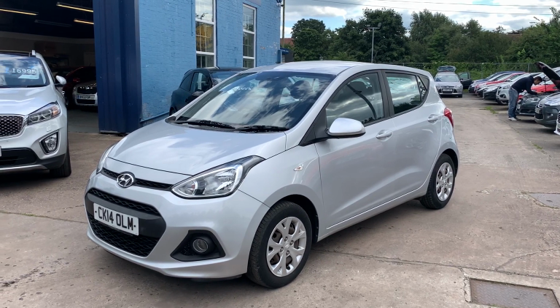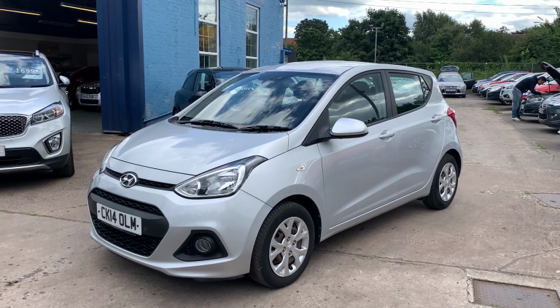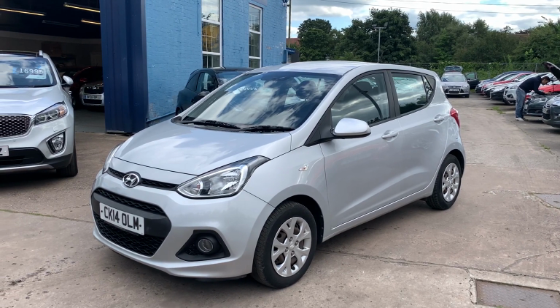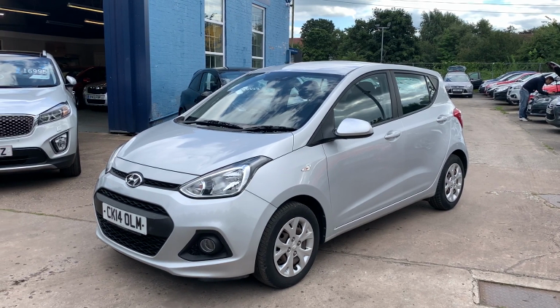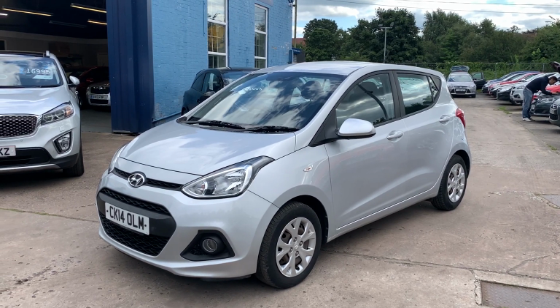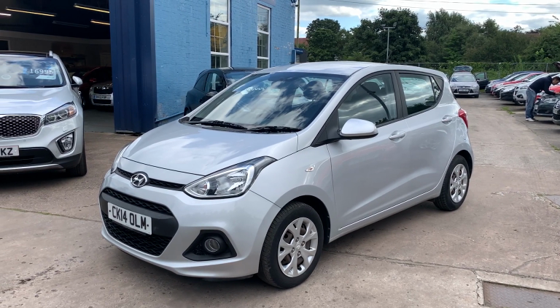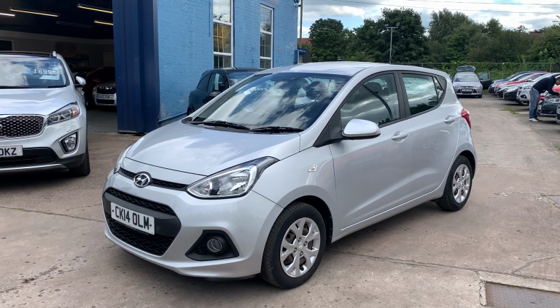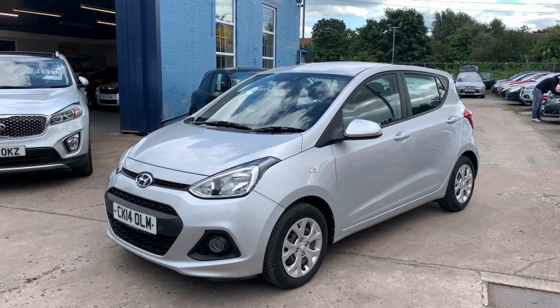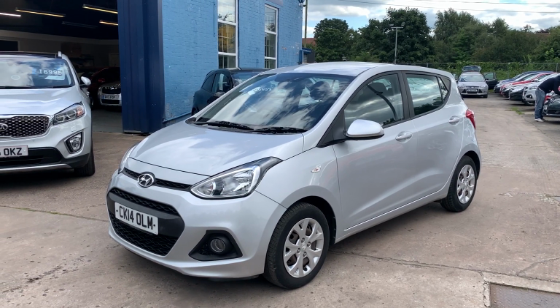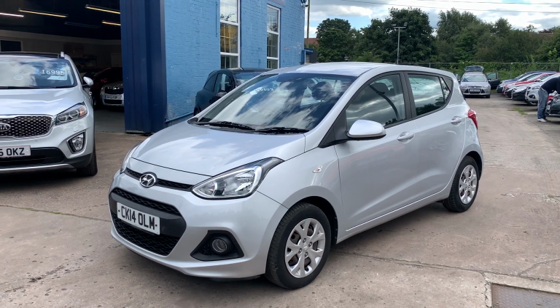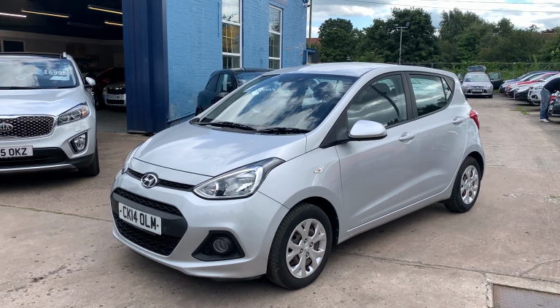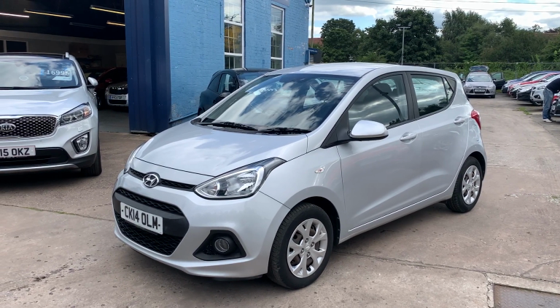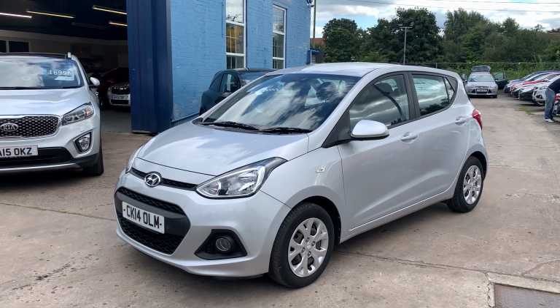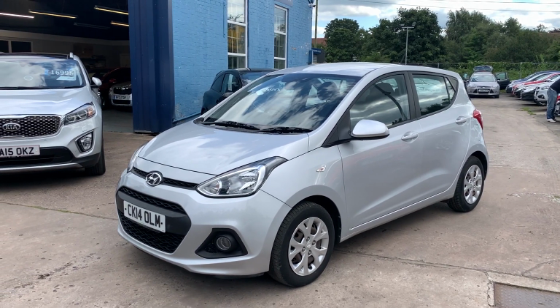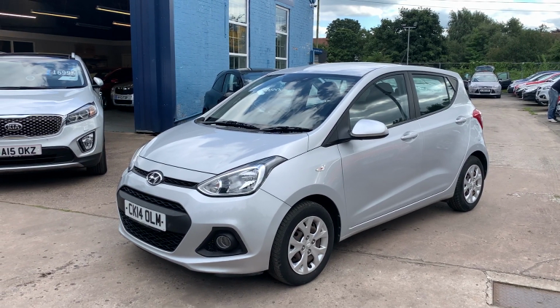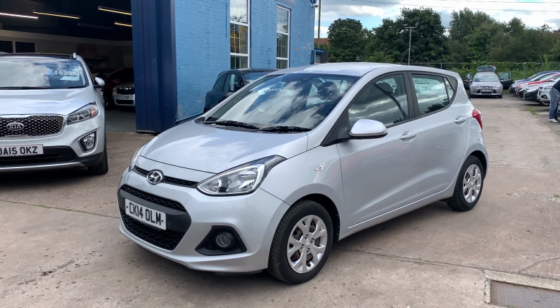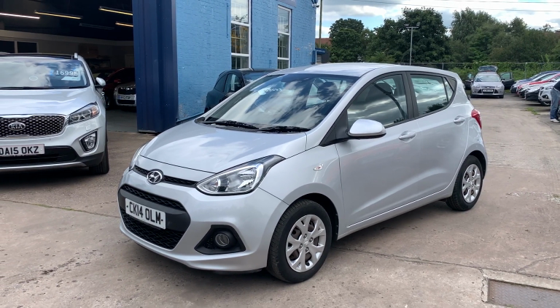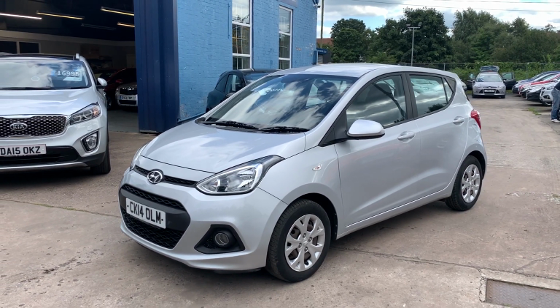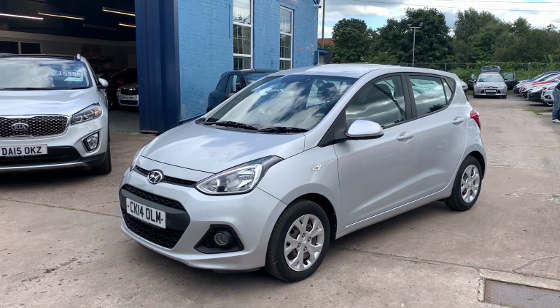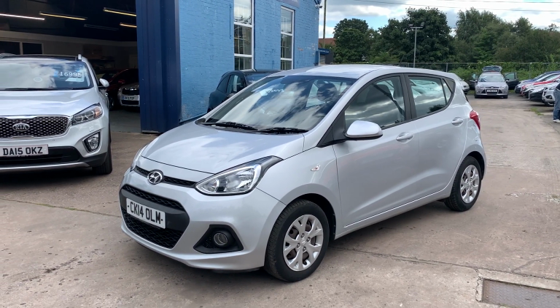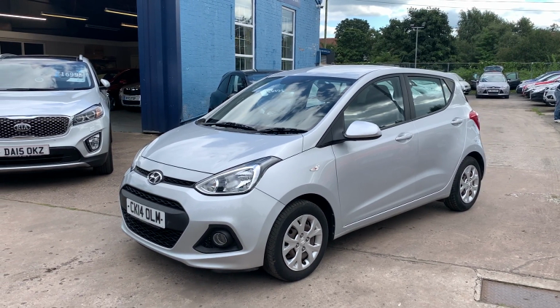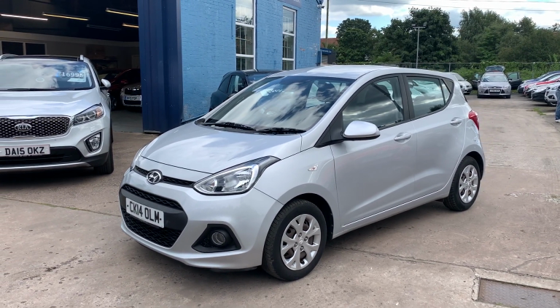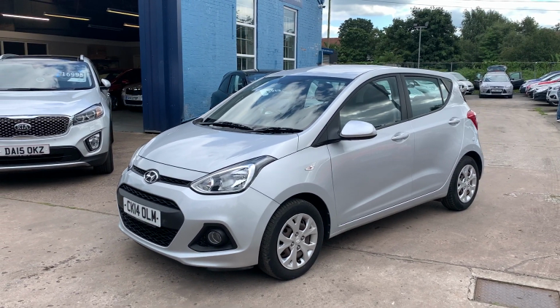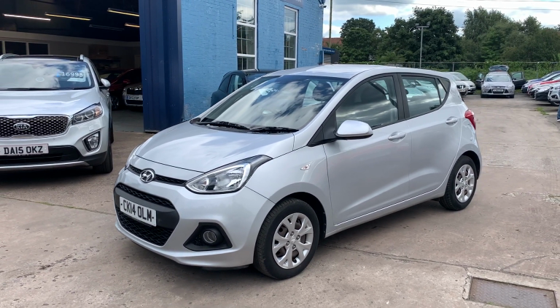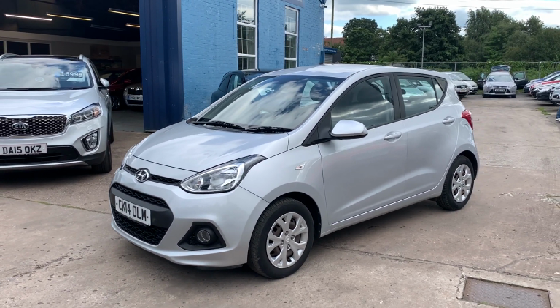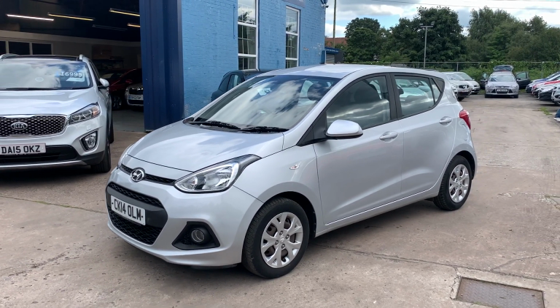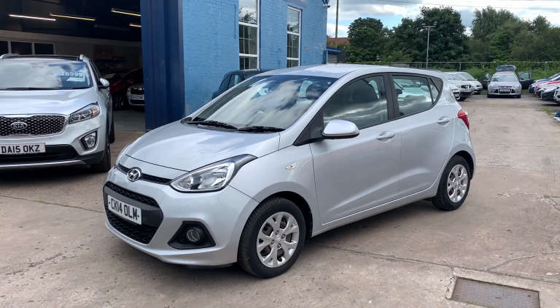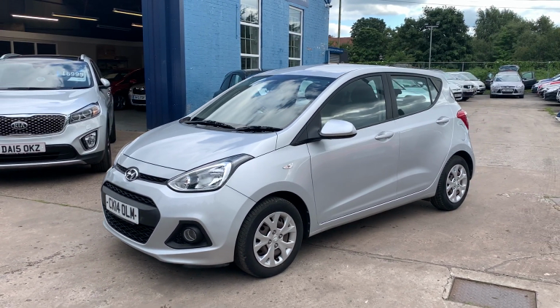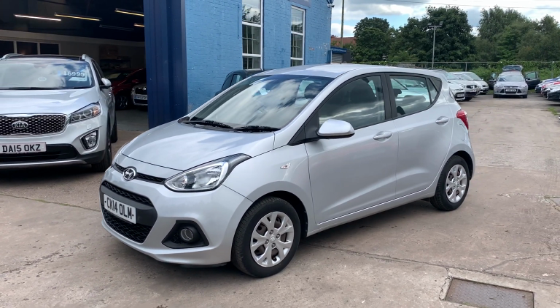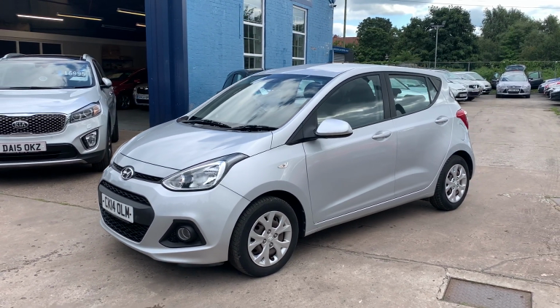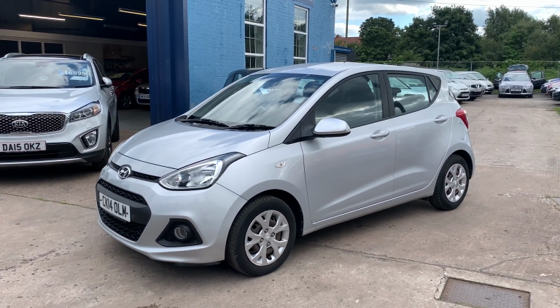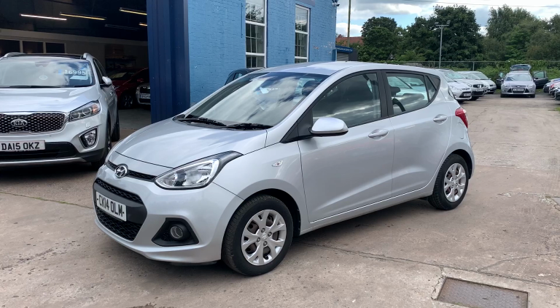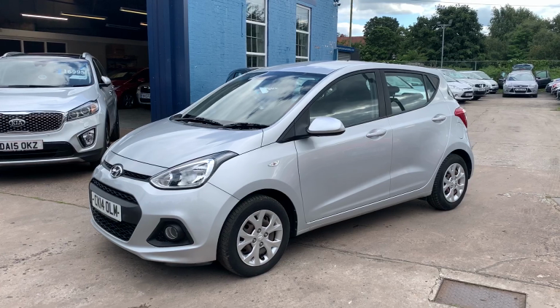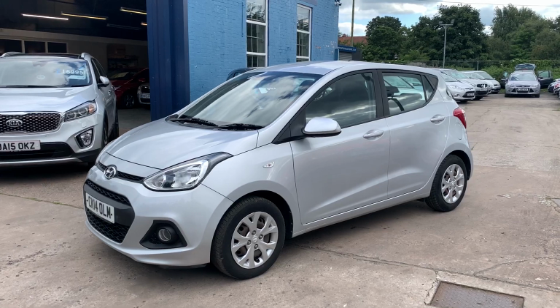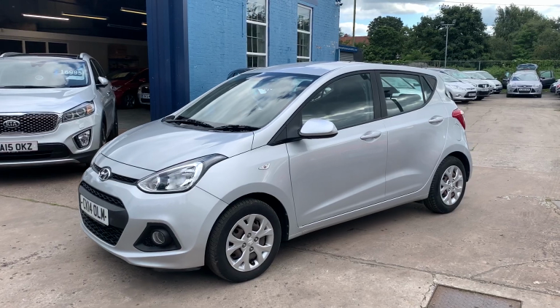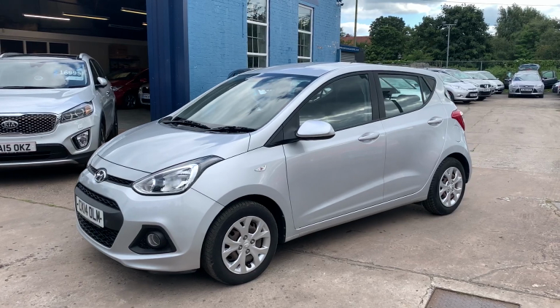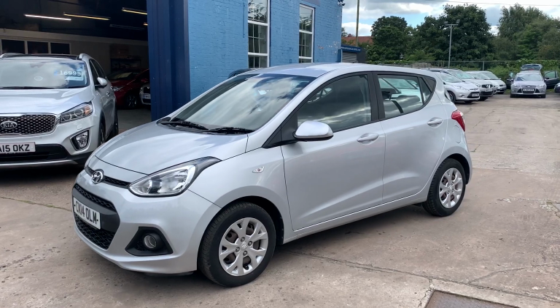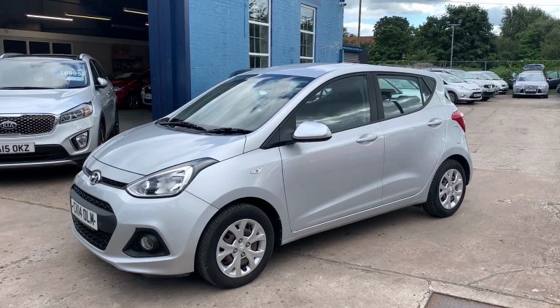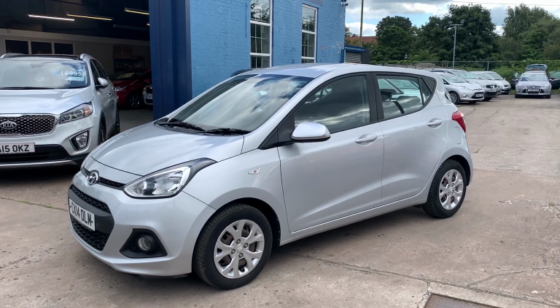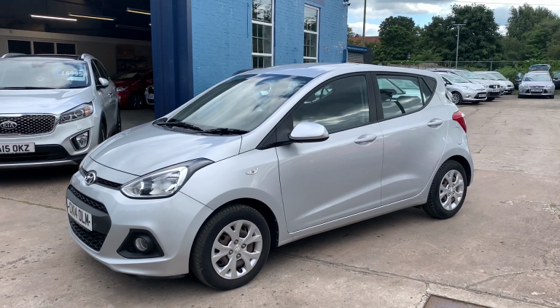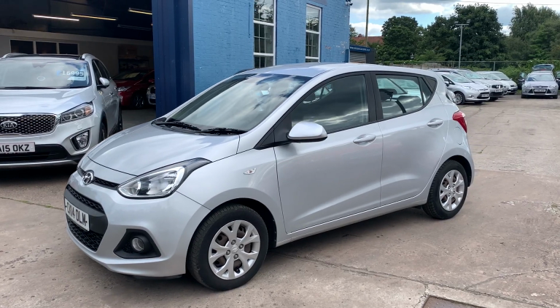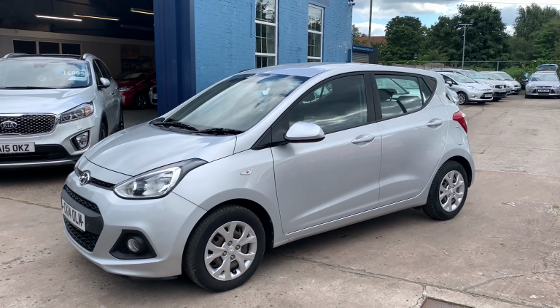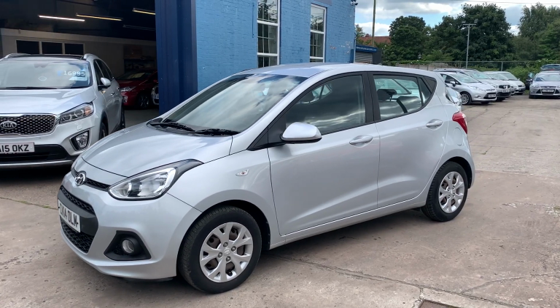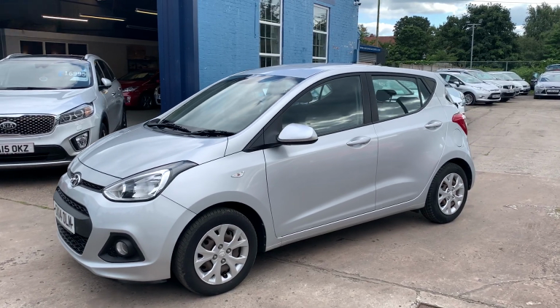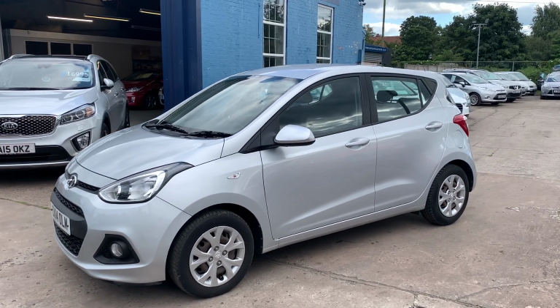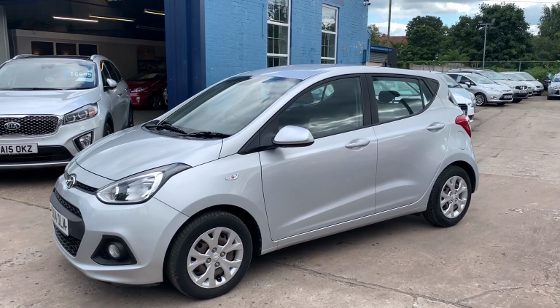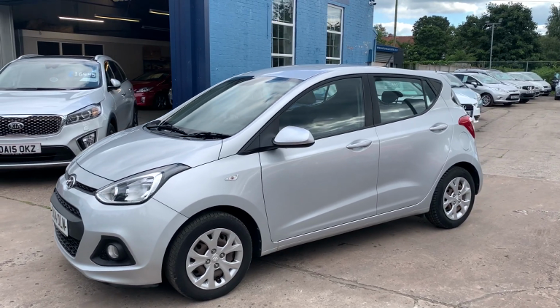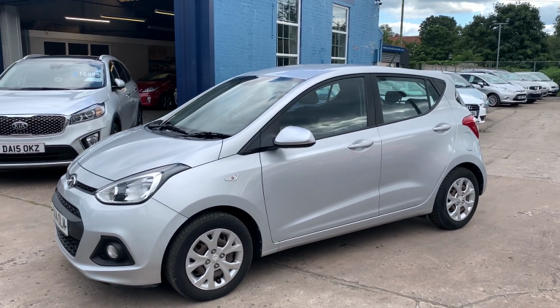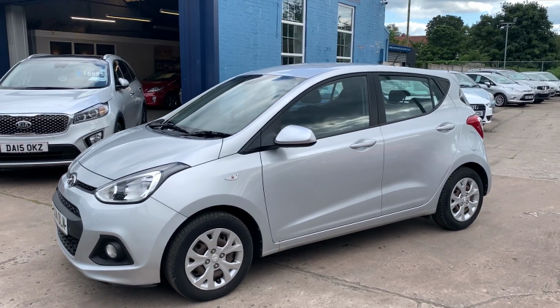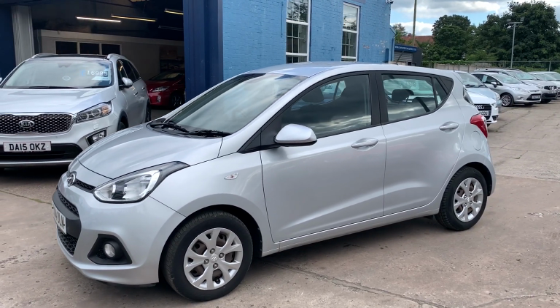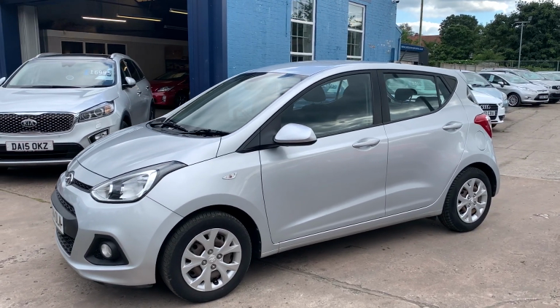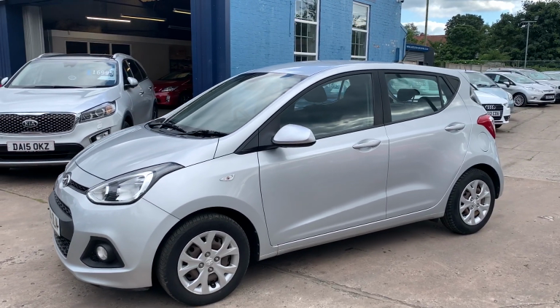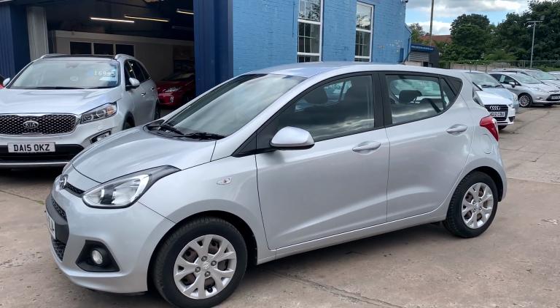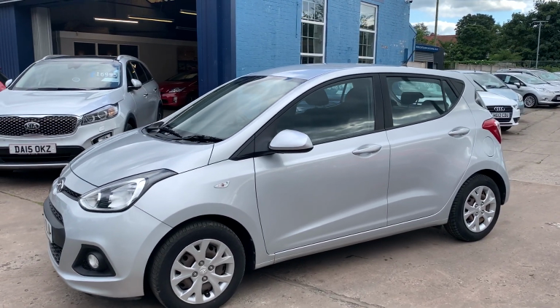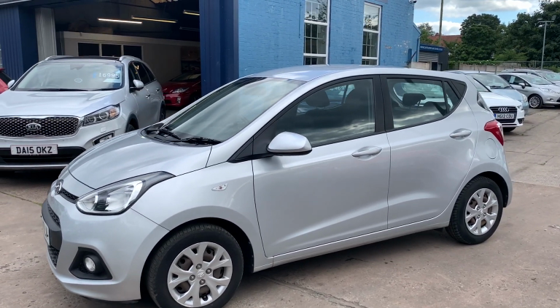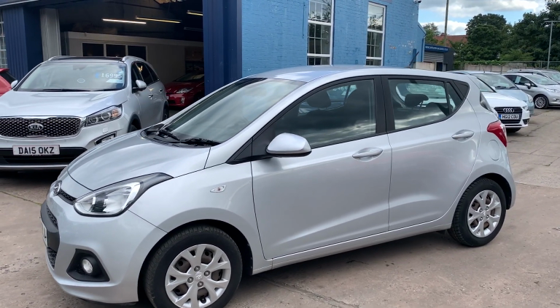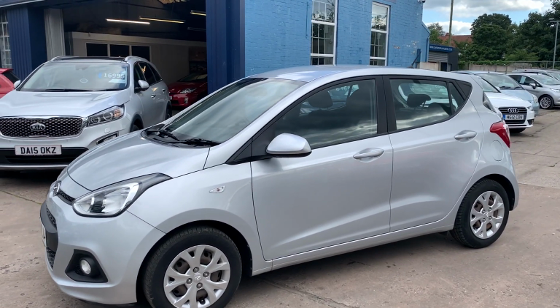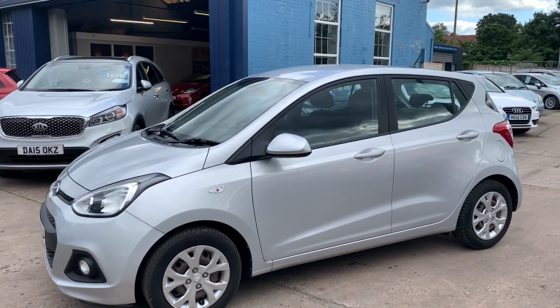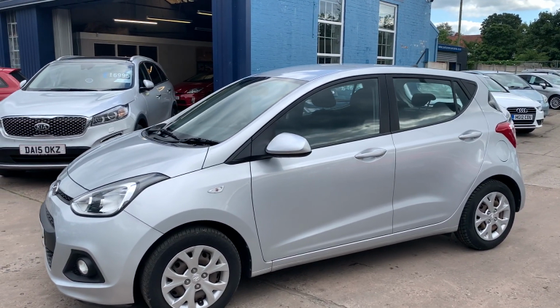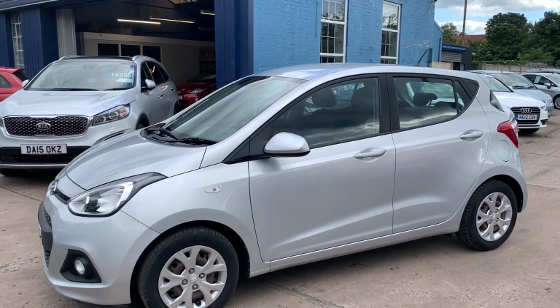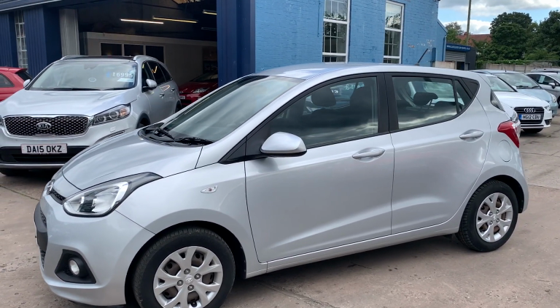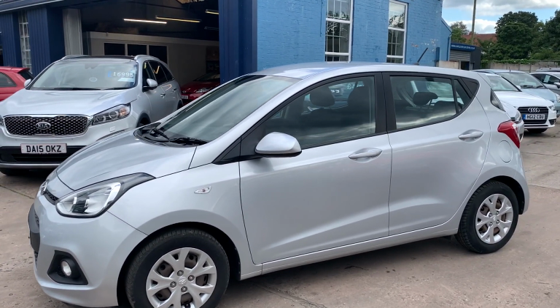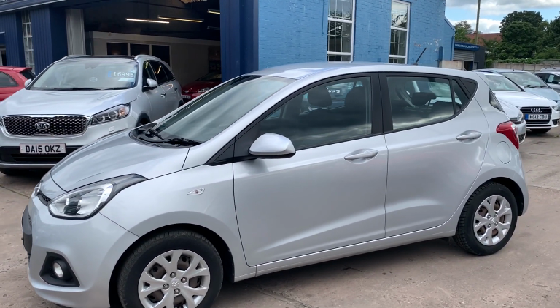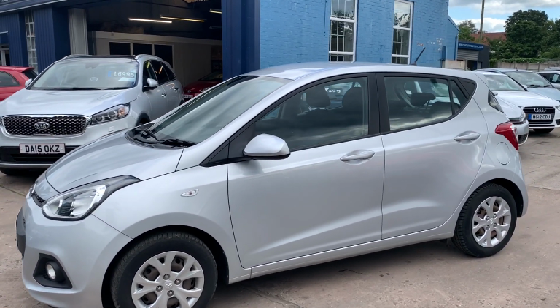Welcome to Cantilever Car Centre. Here today with a Hyundai i10 SE, registered in 2014 on a 14 plate.